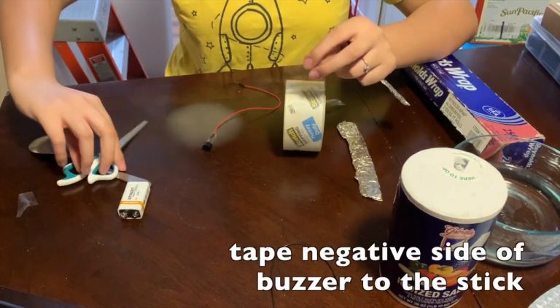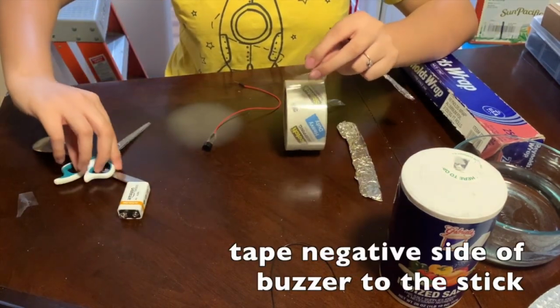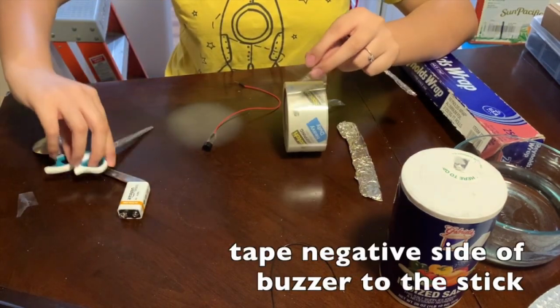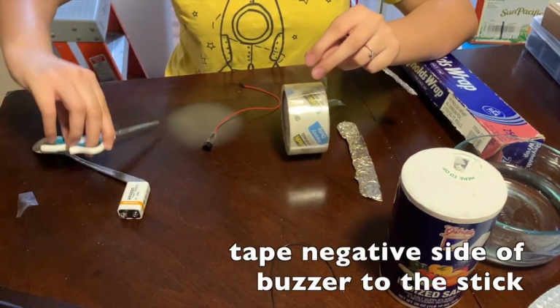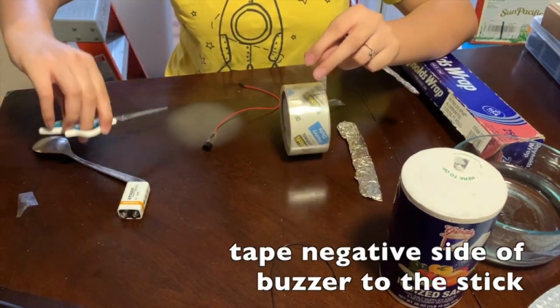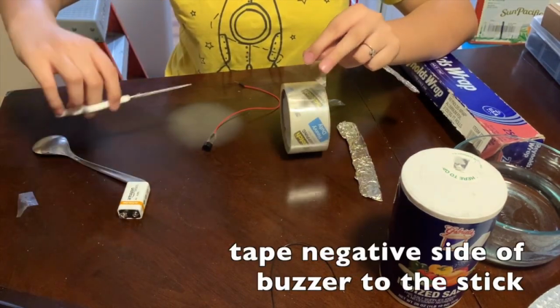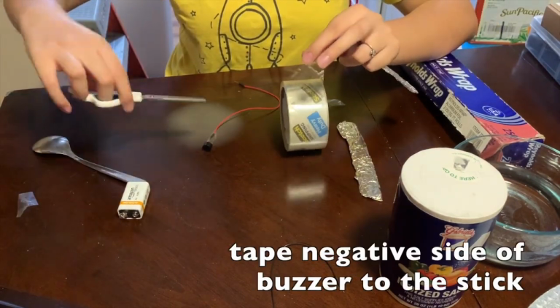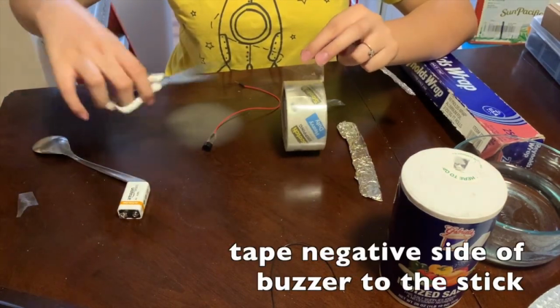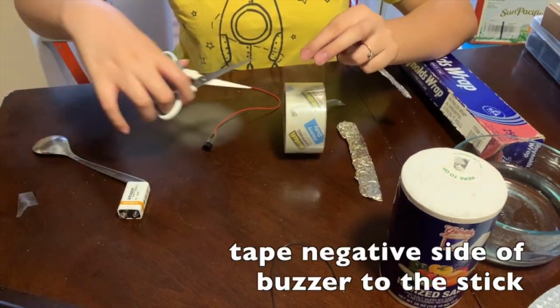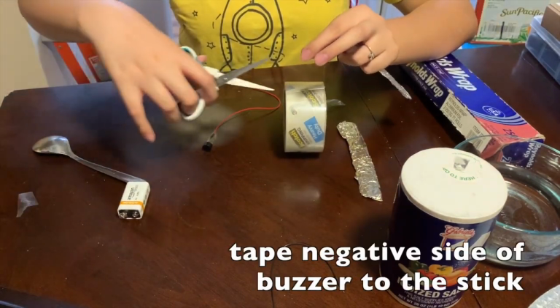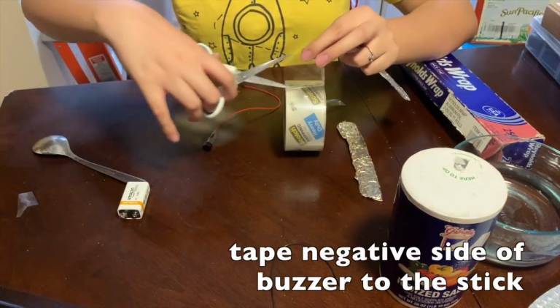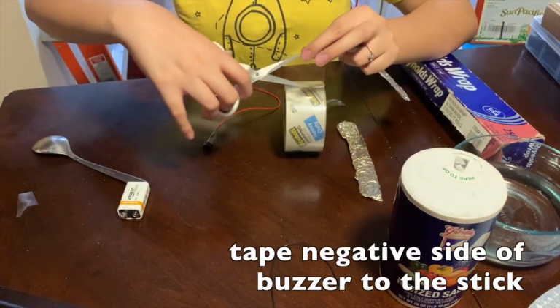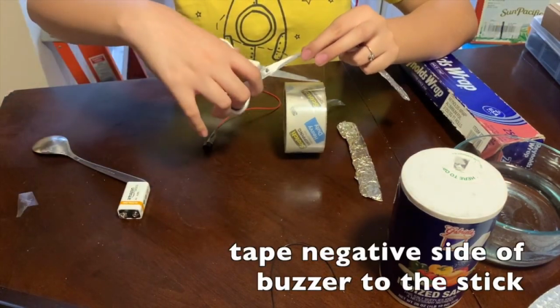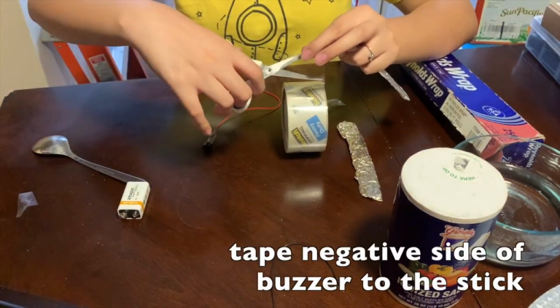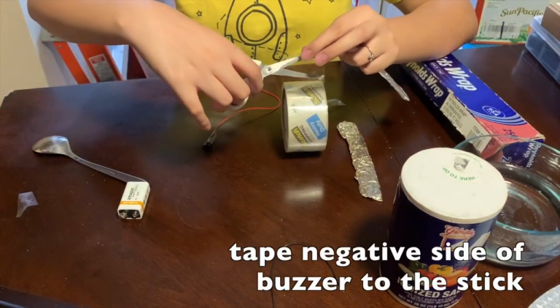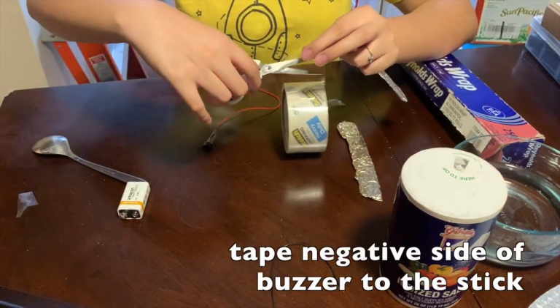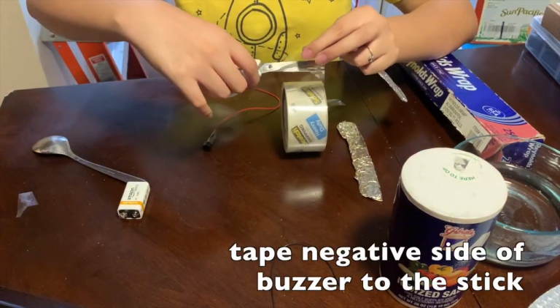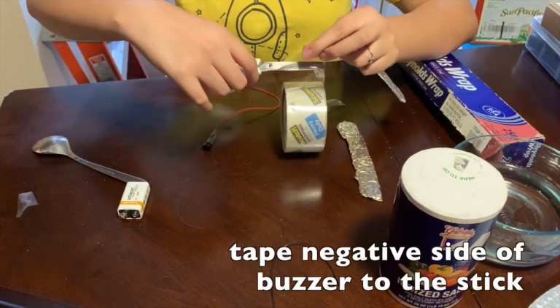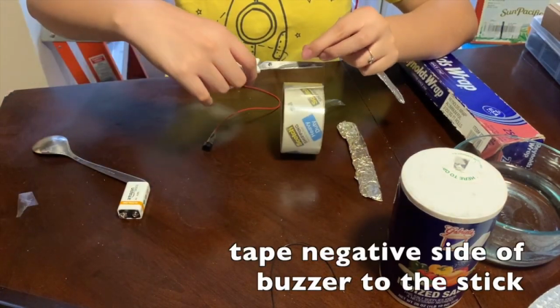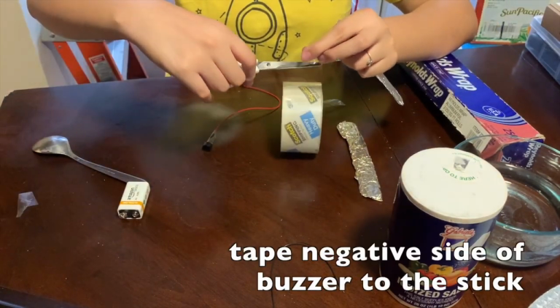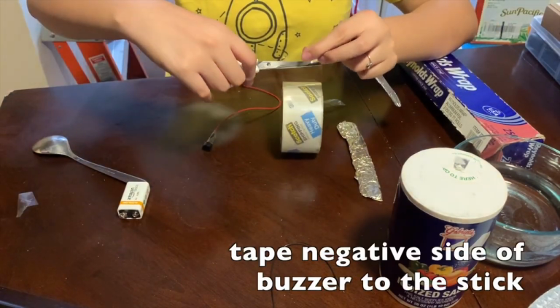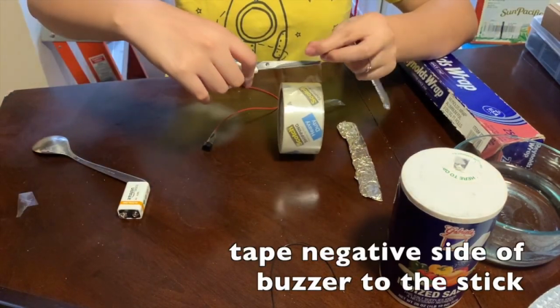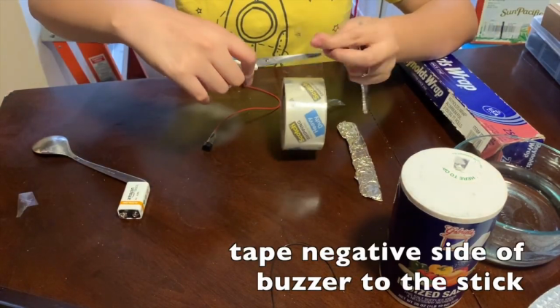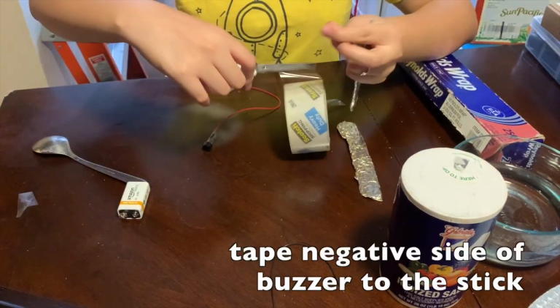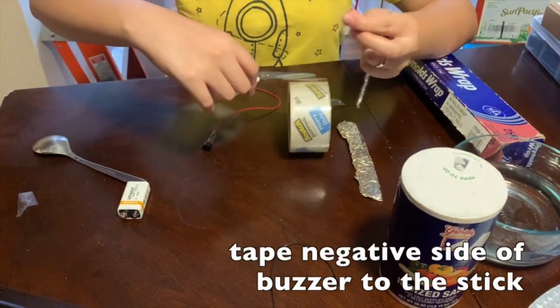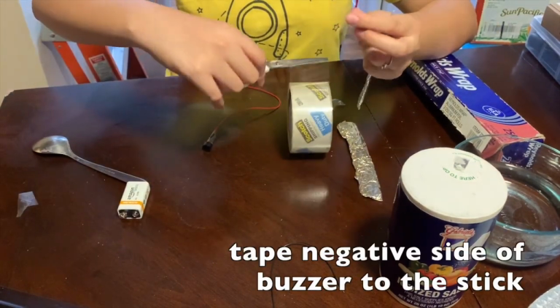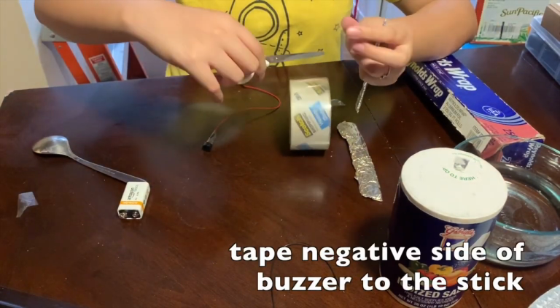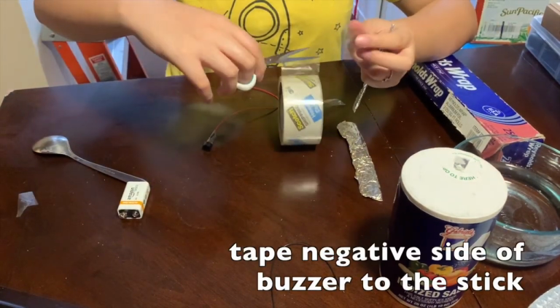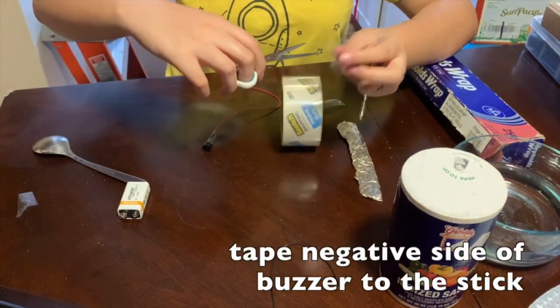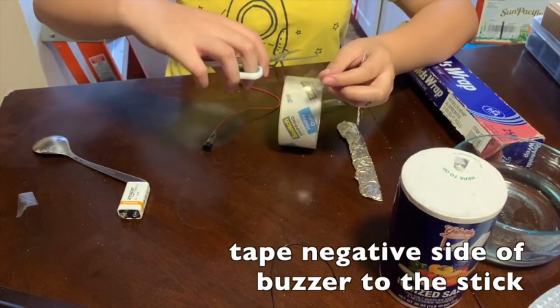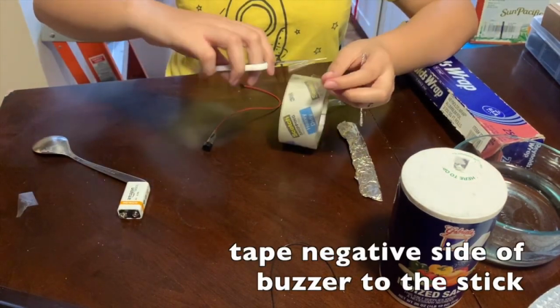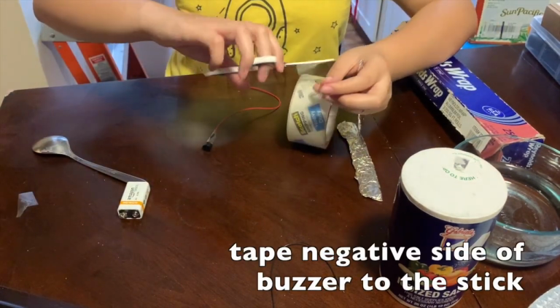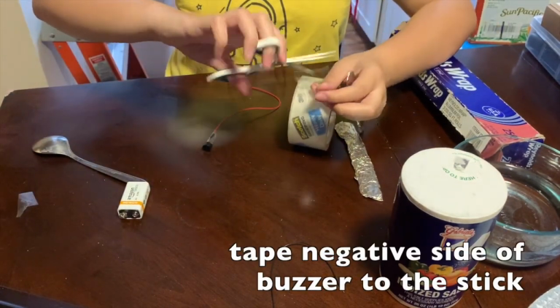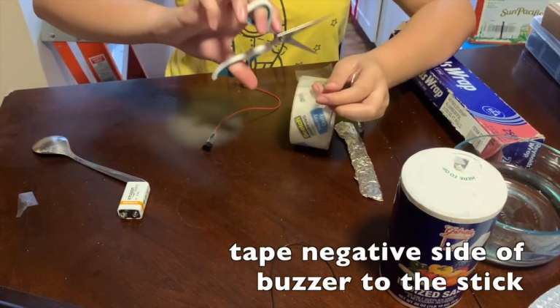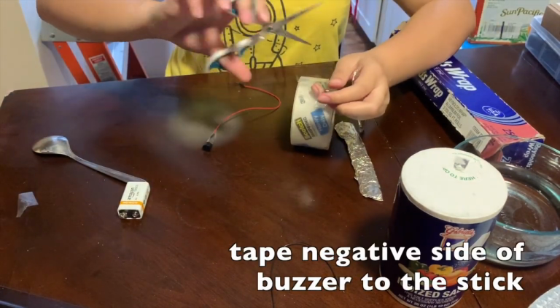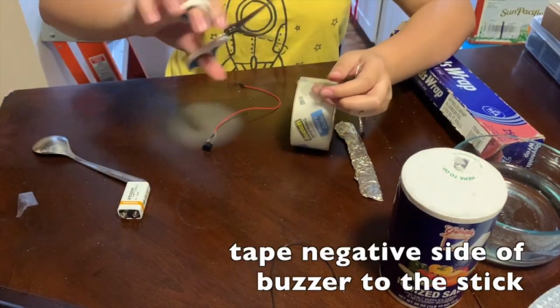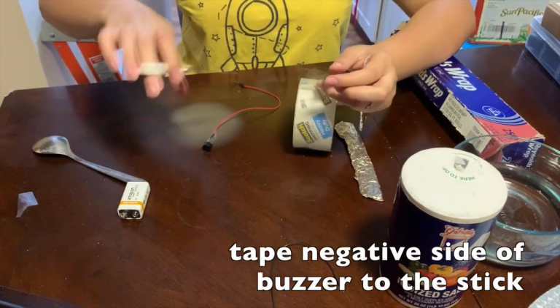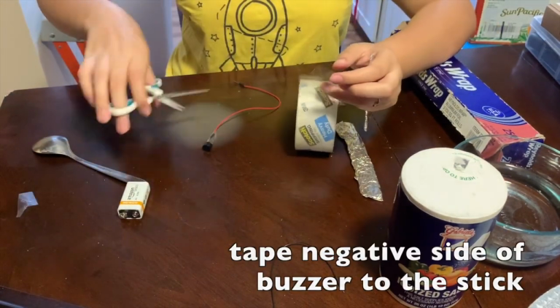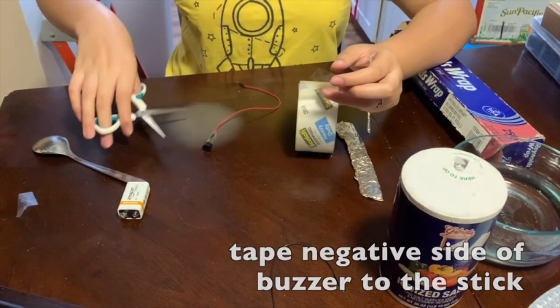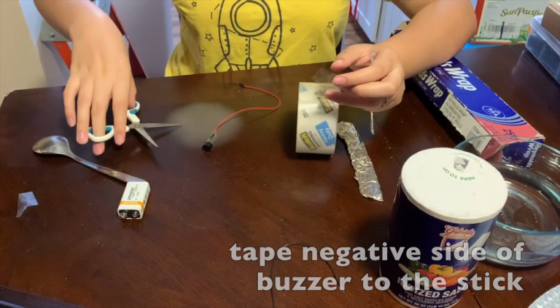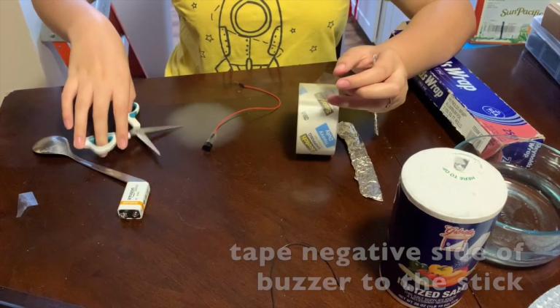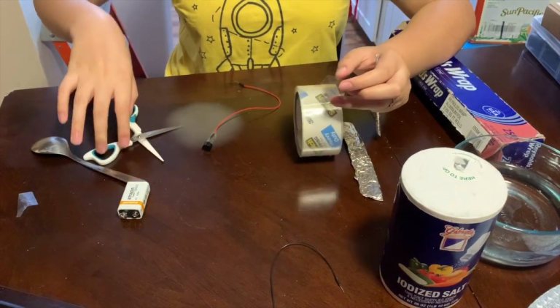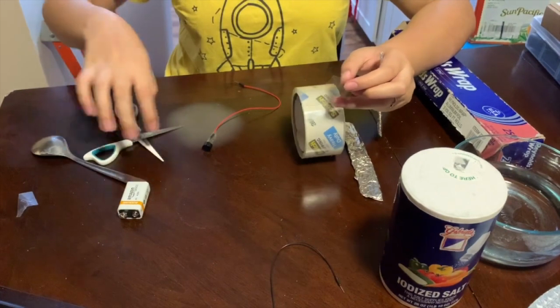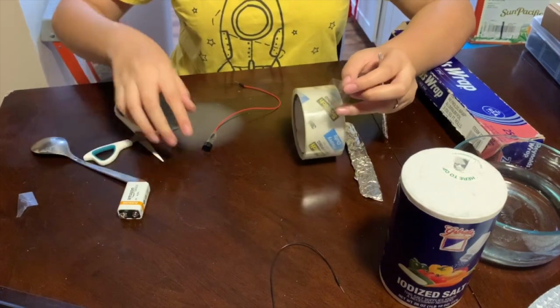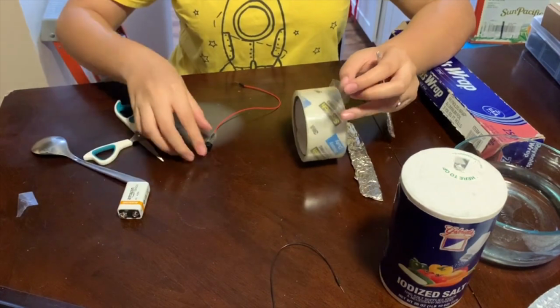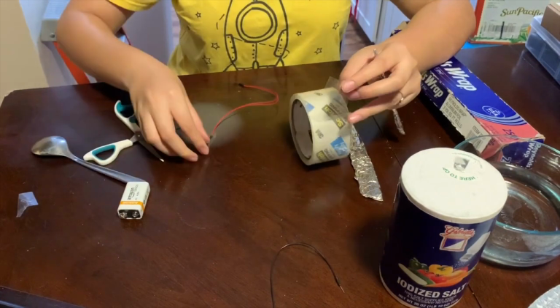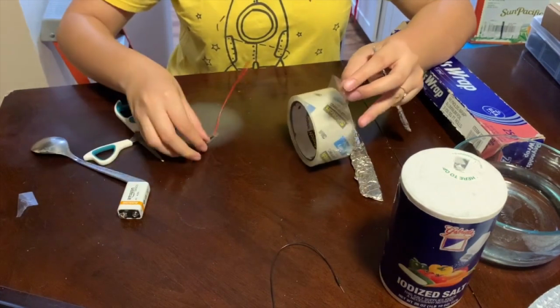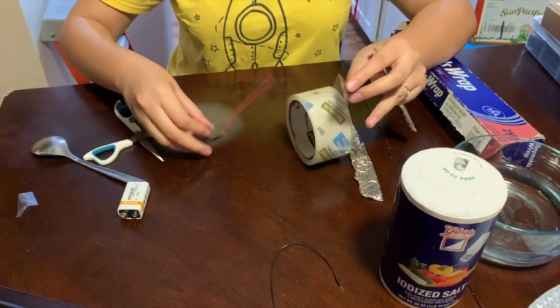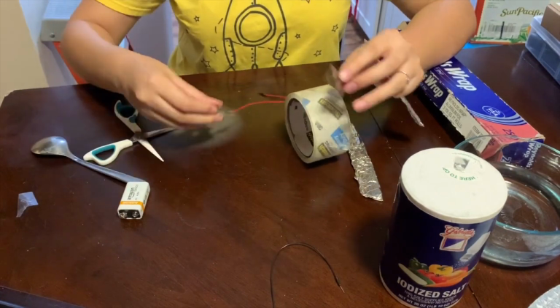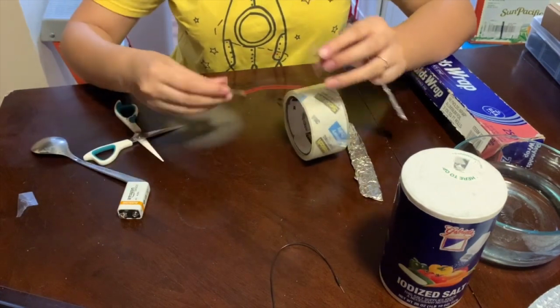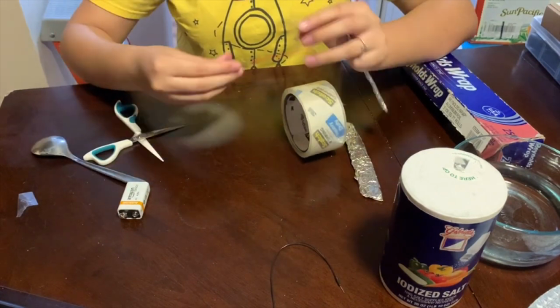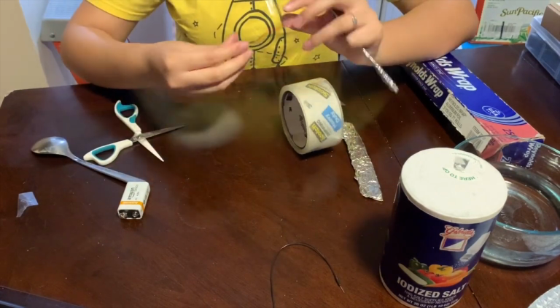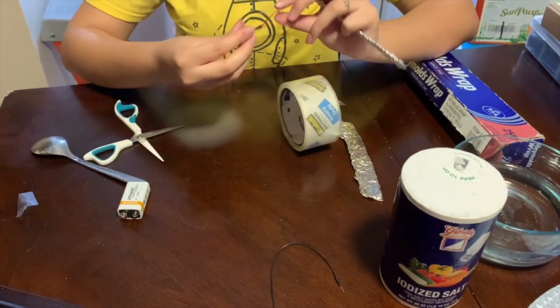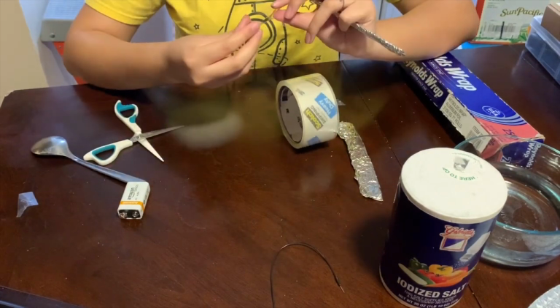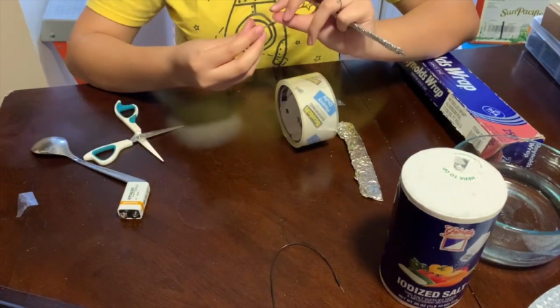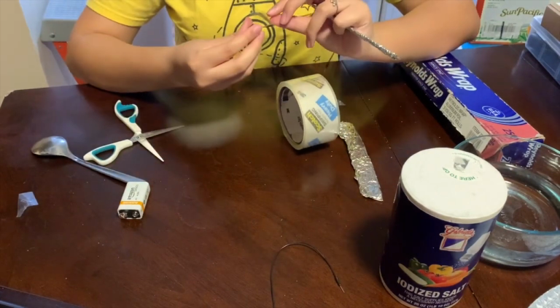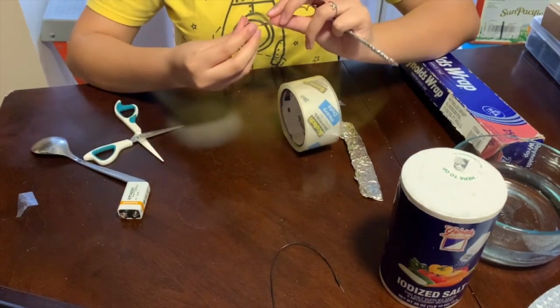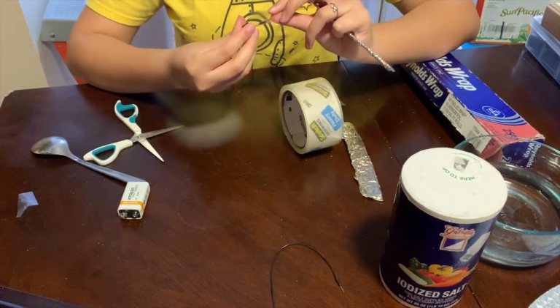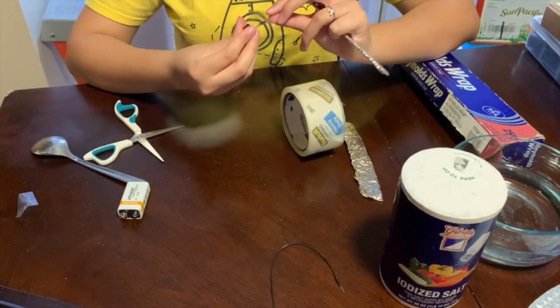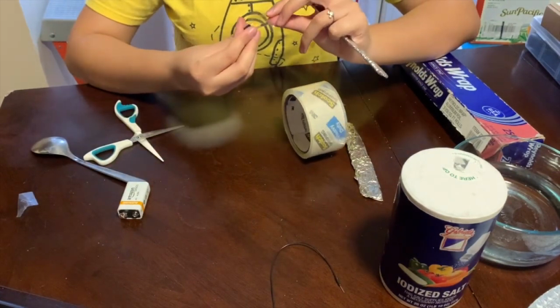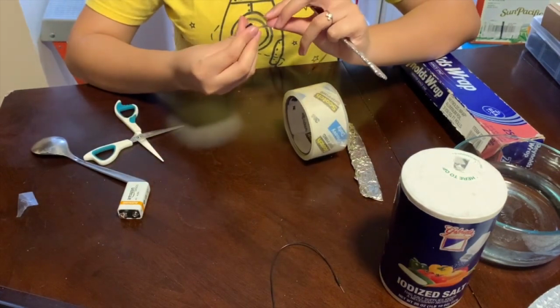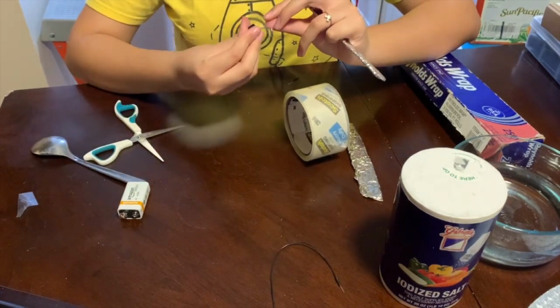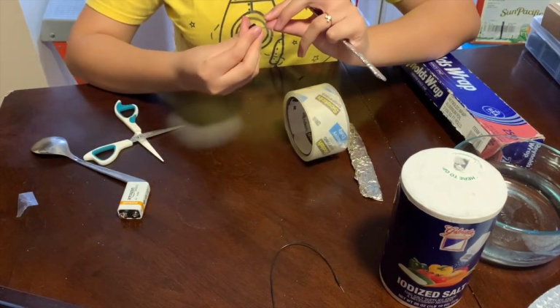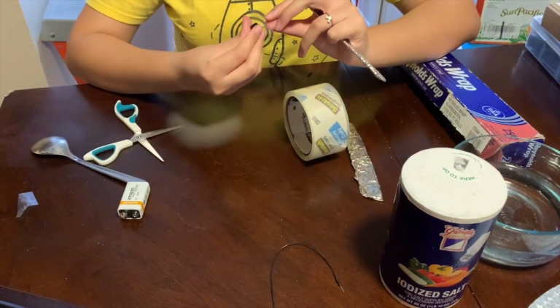Then, you'll tape the negative side of the buzzer — the side without the plus sign — to one of the conductive popsicle sticks.